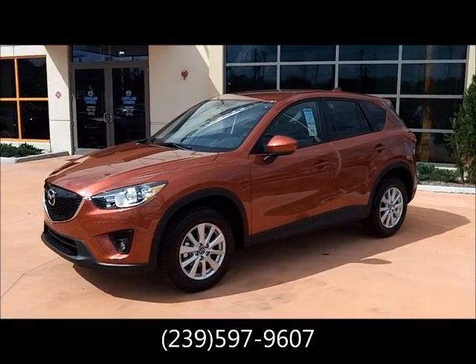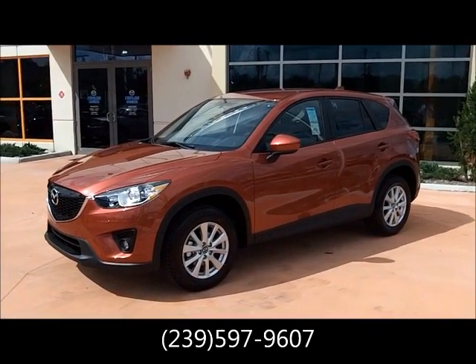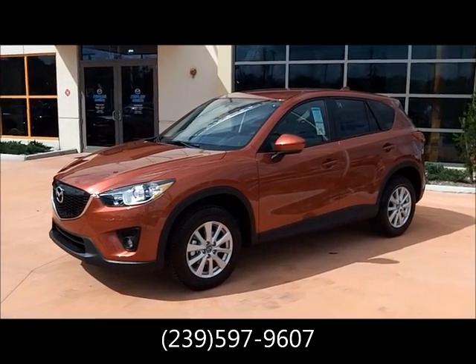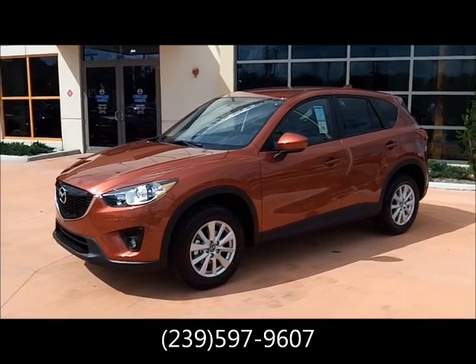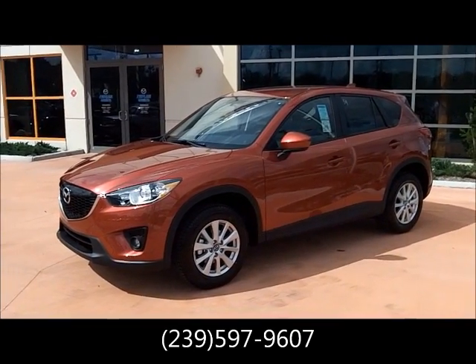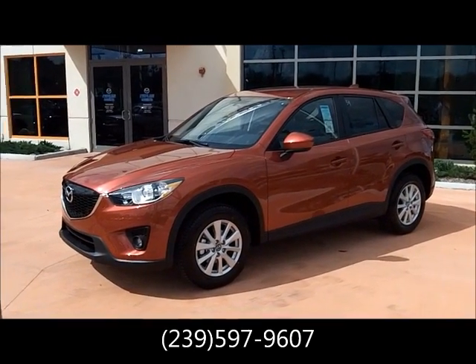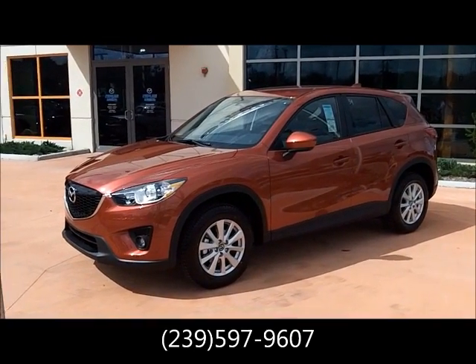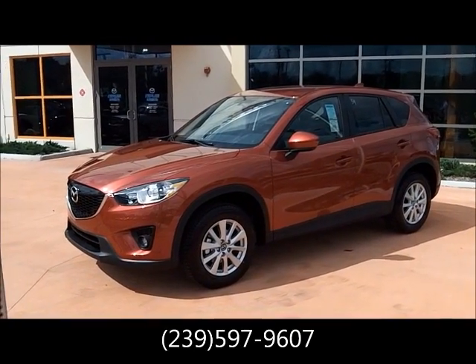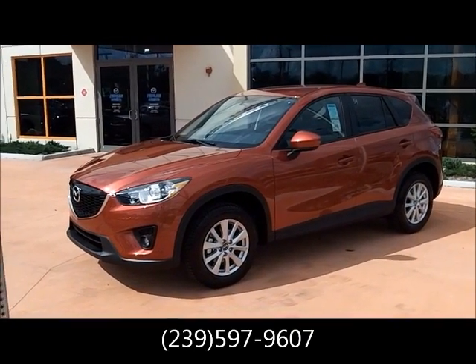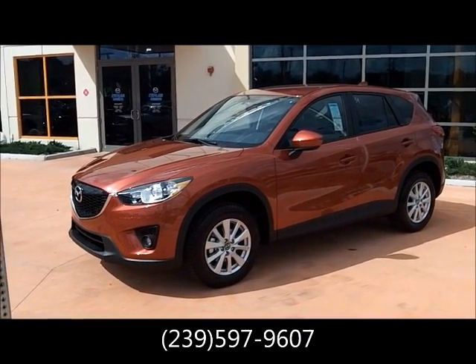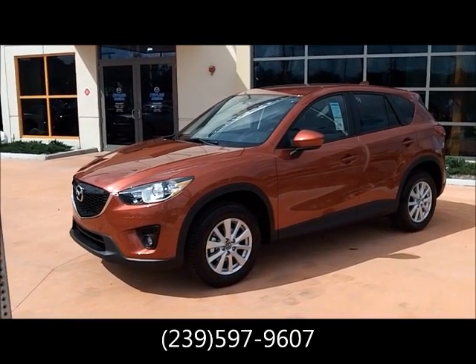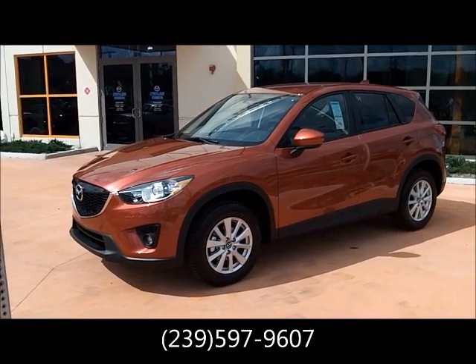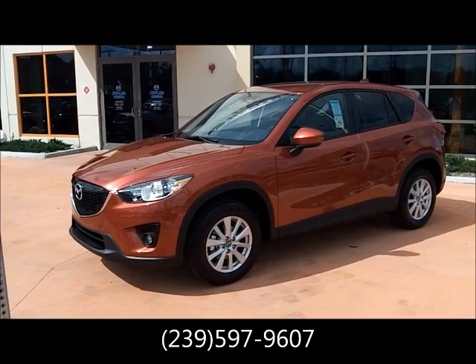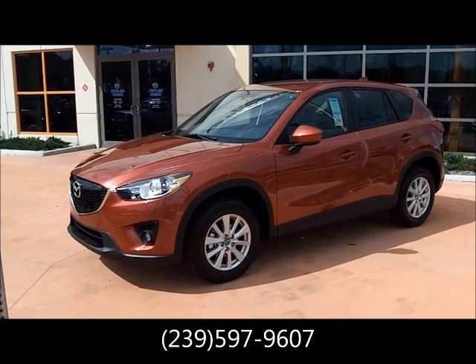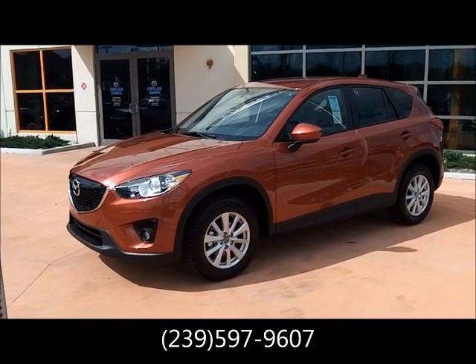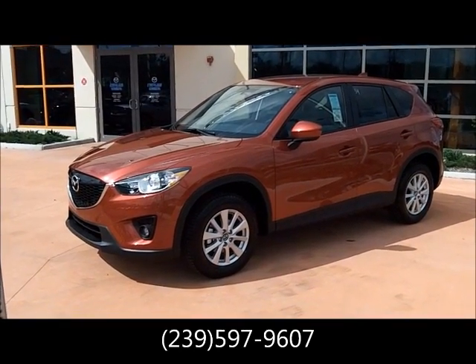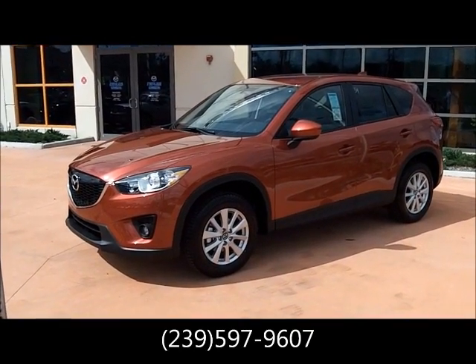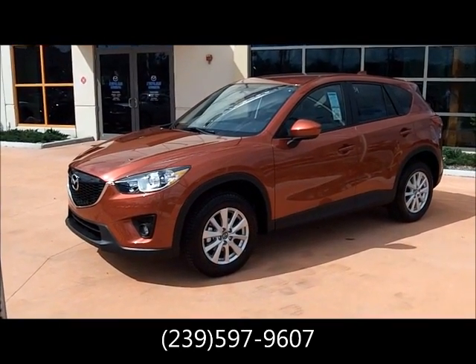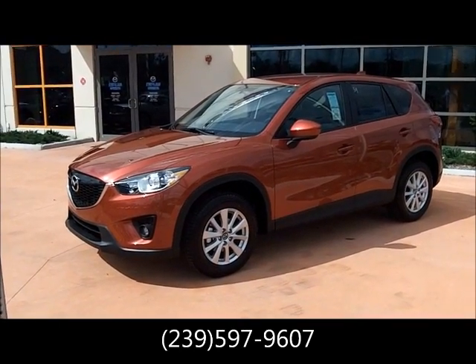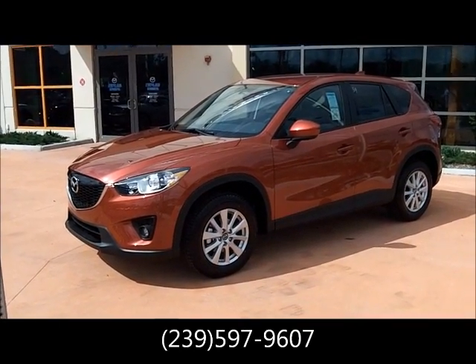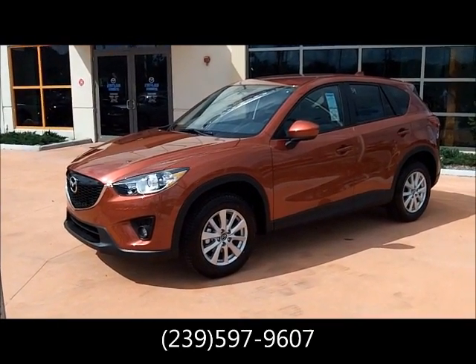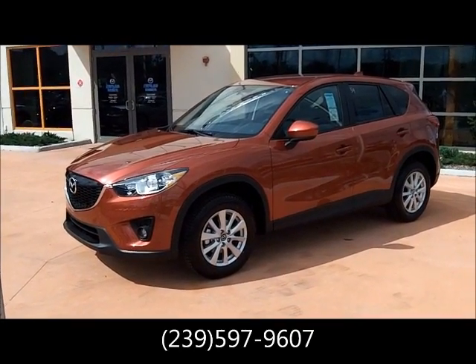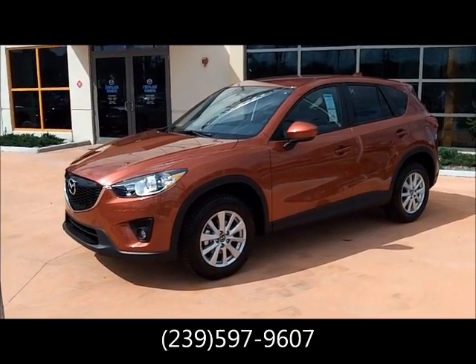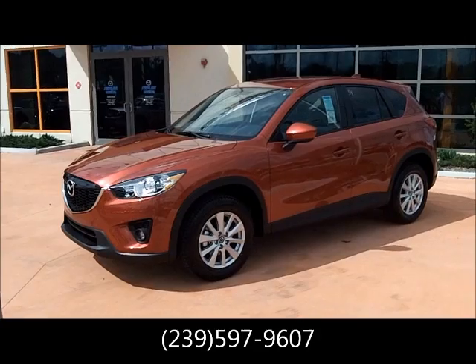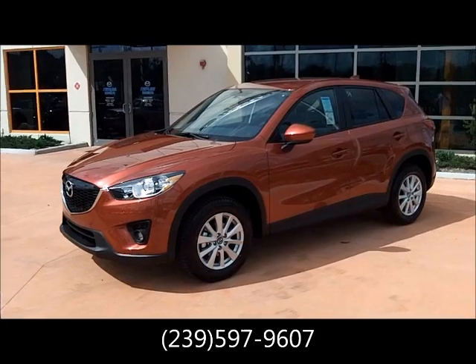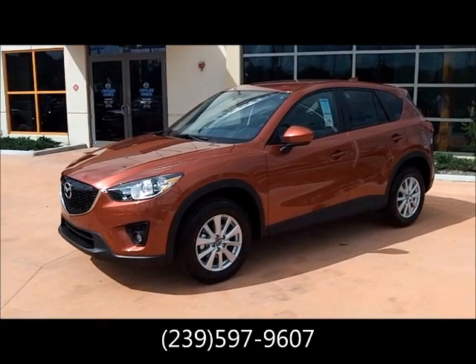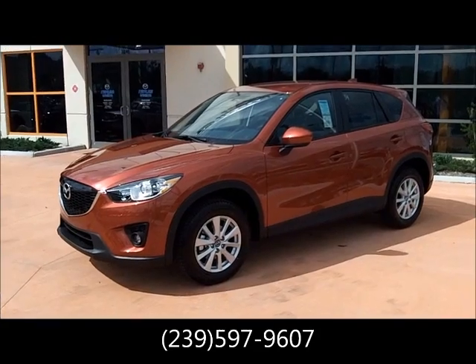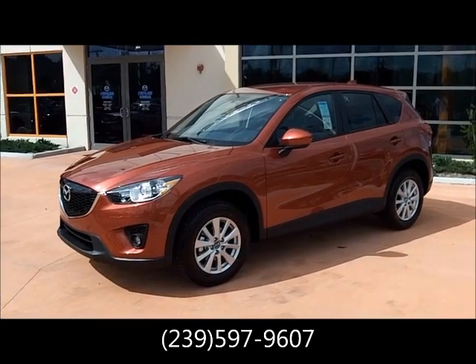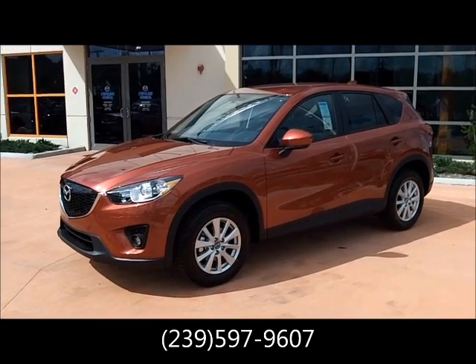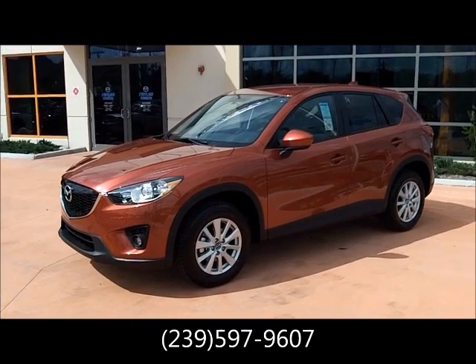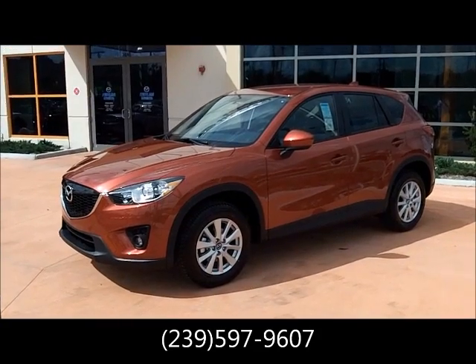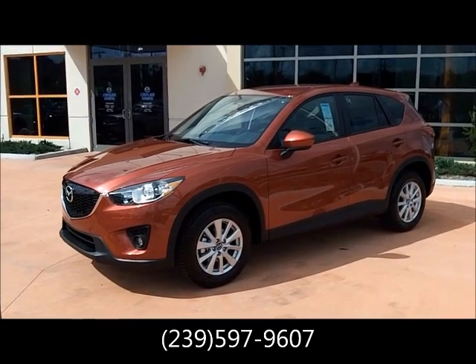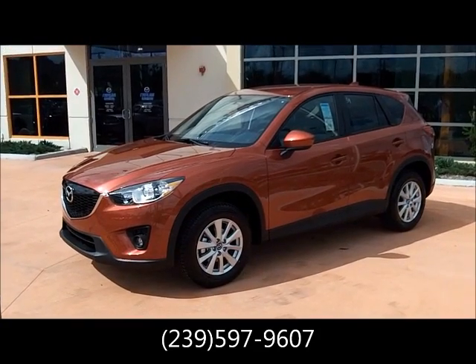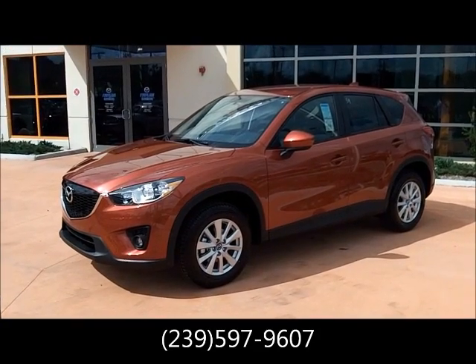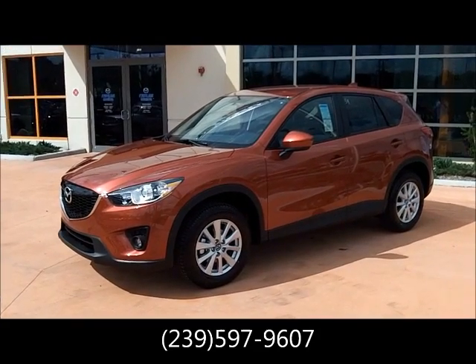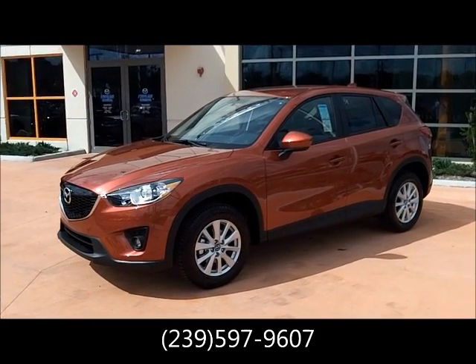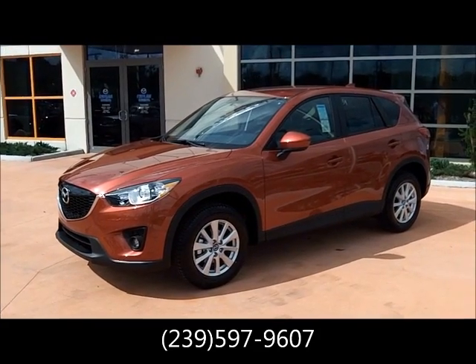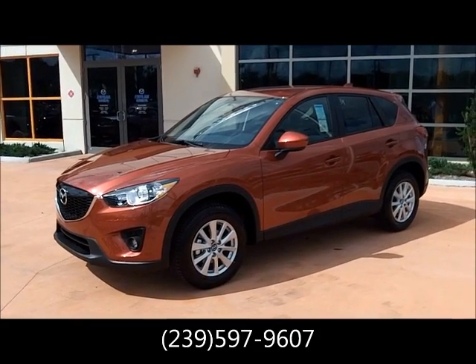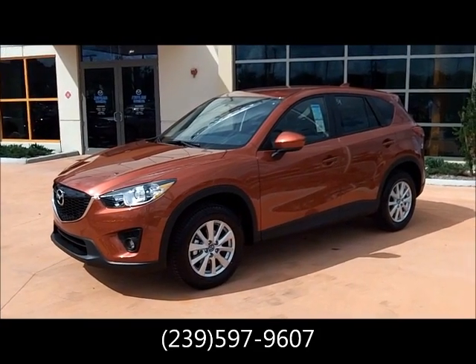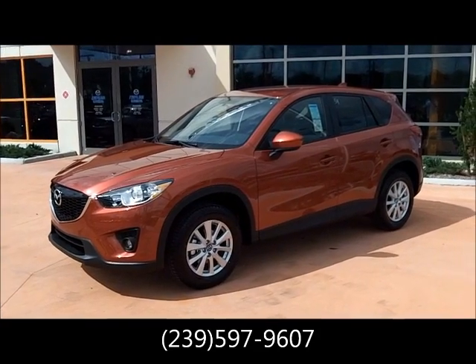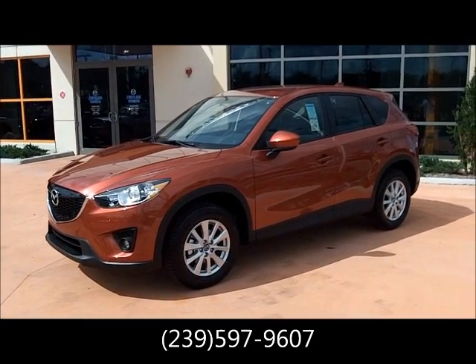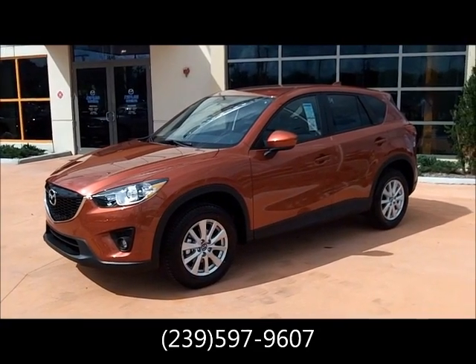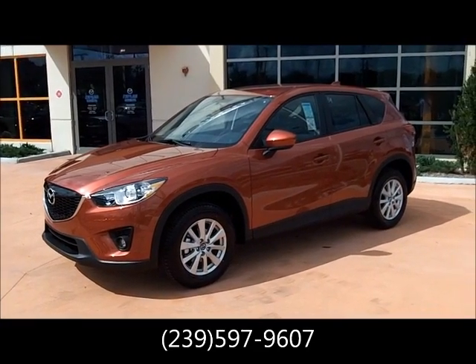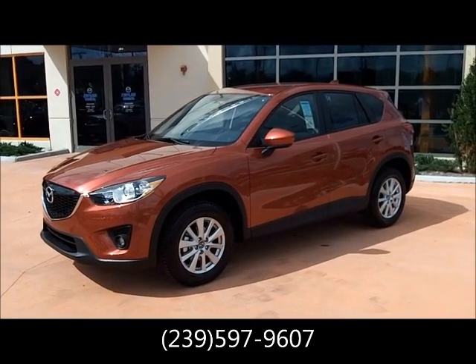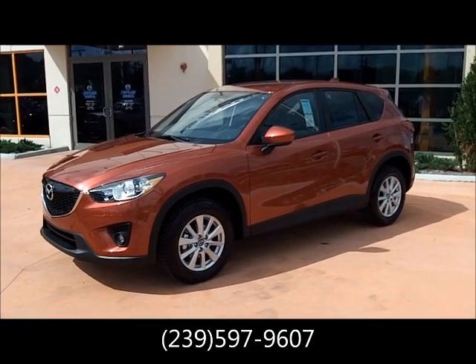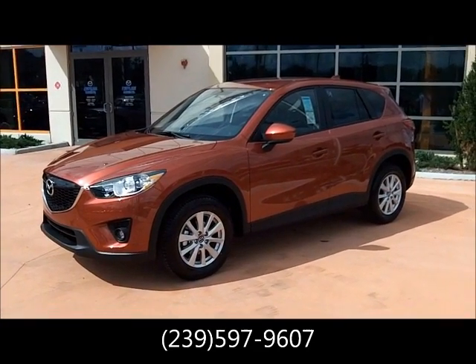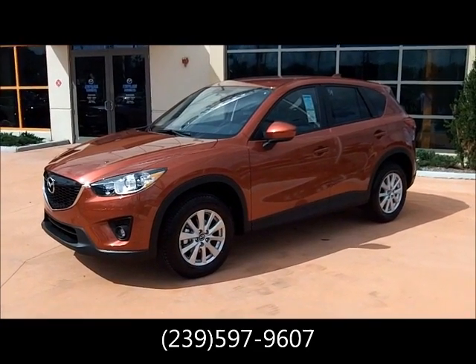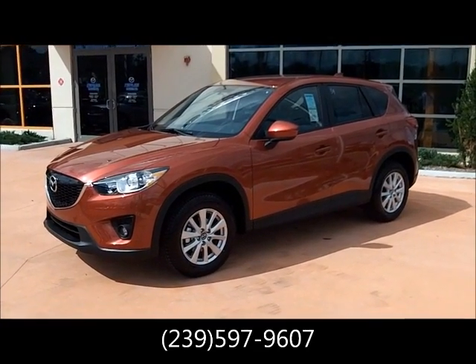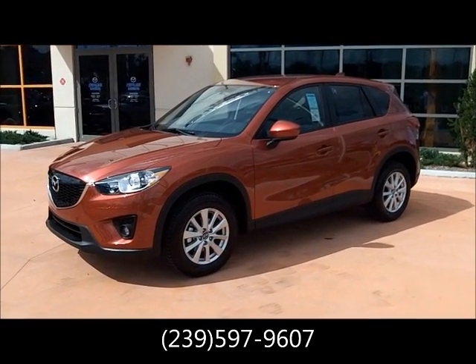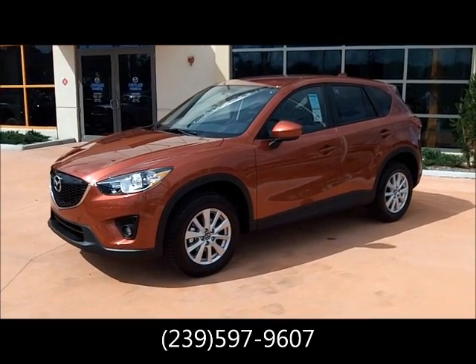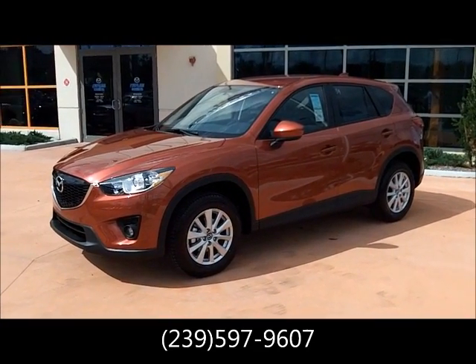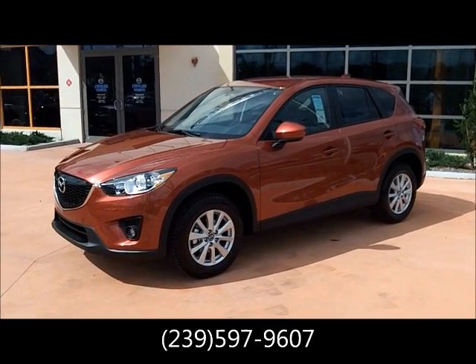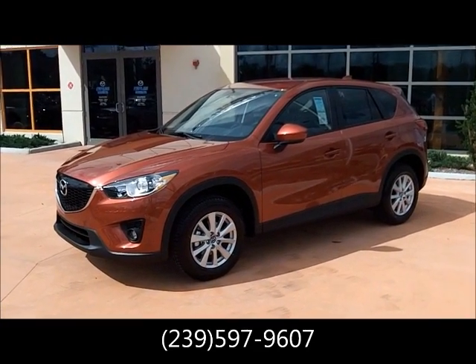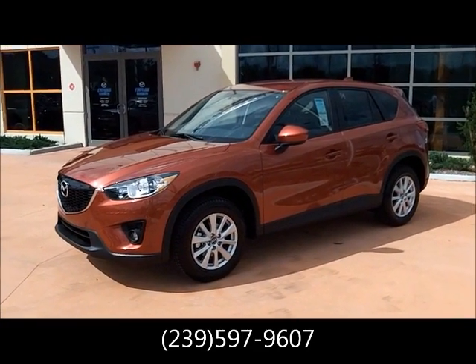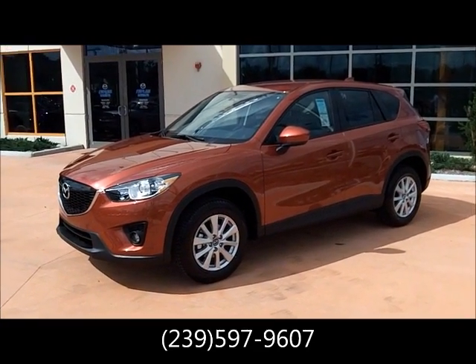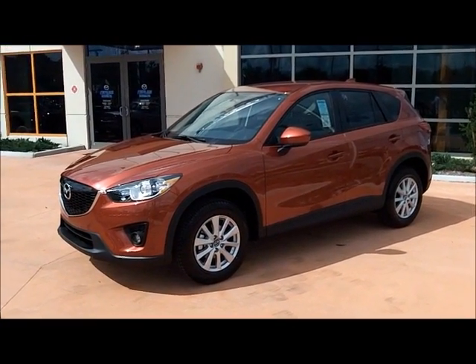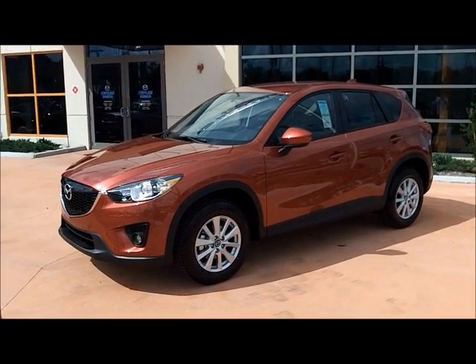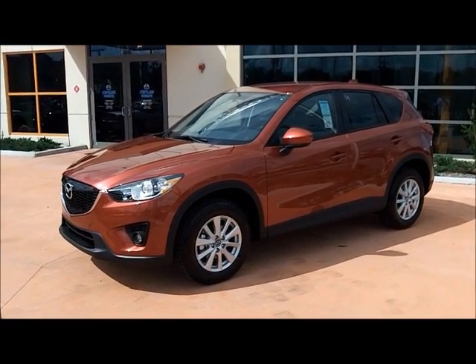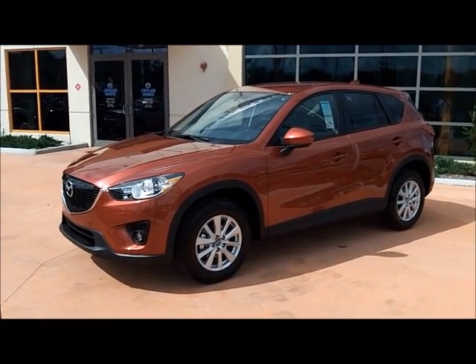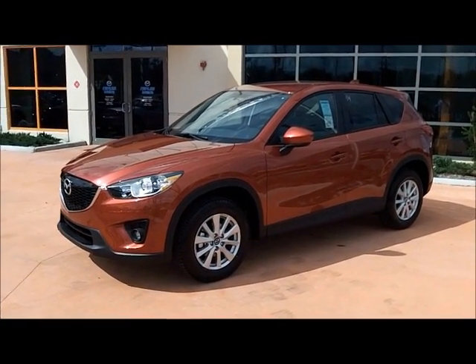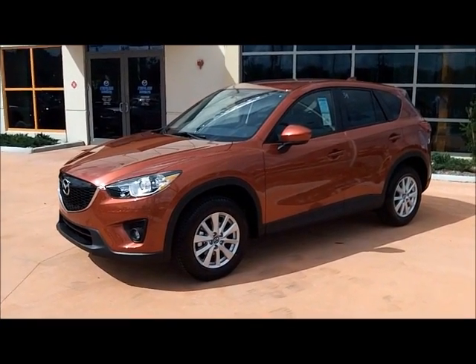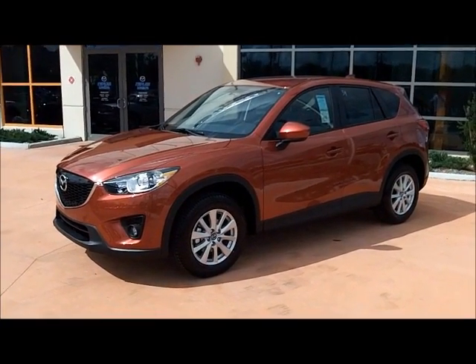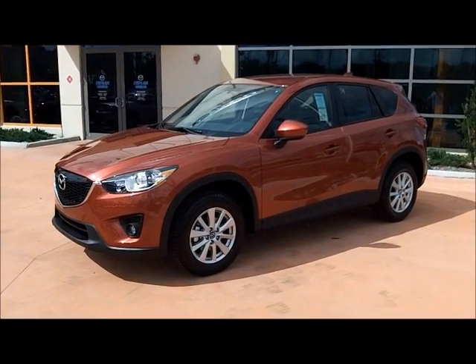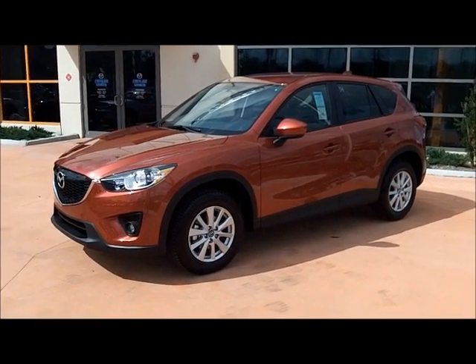You can always, of course, visit our website at www.NaplesMazda.com. We hope to see you soon. Thanks, bye-bye.